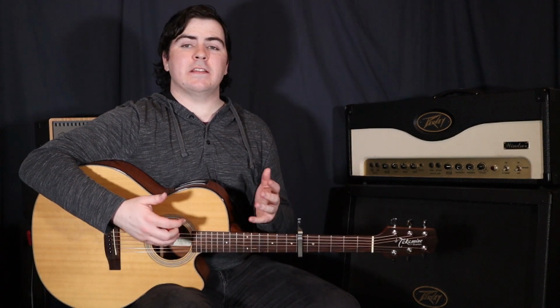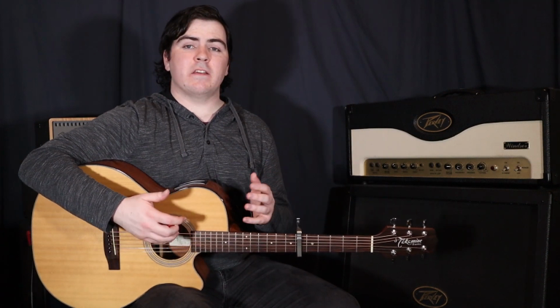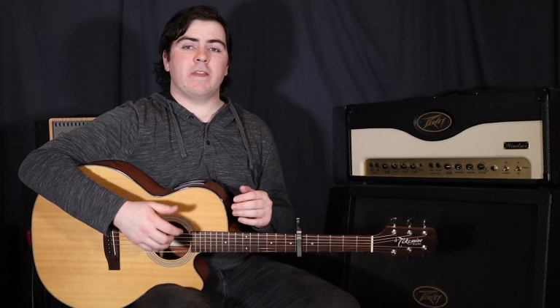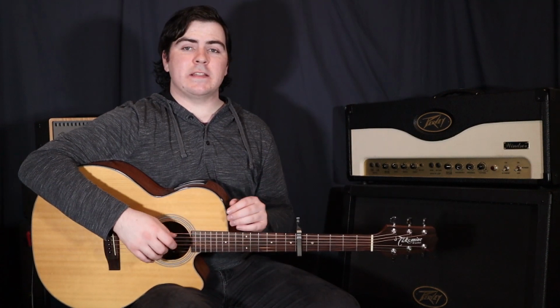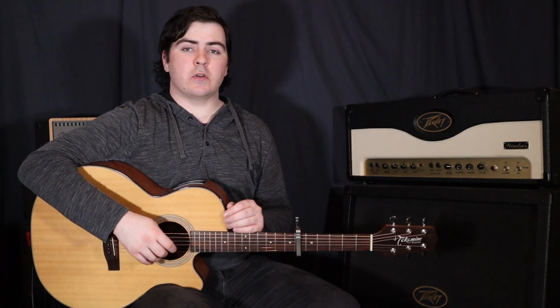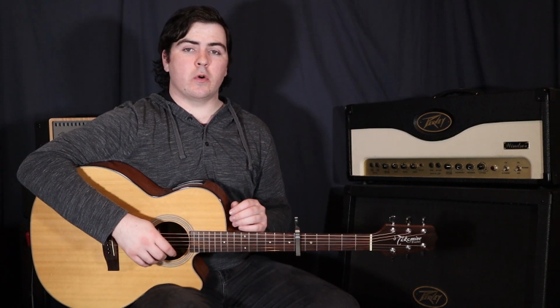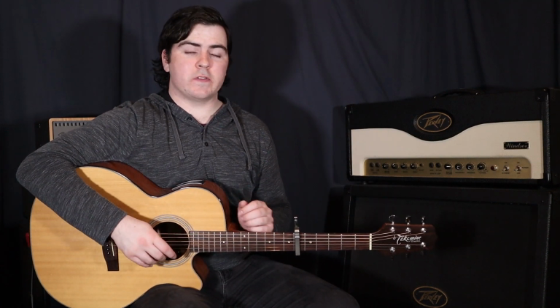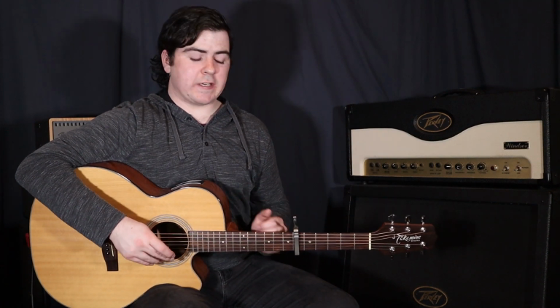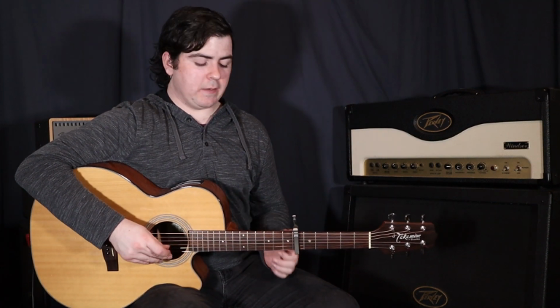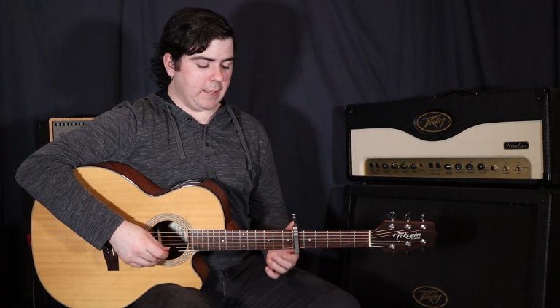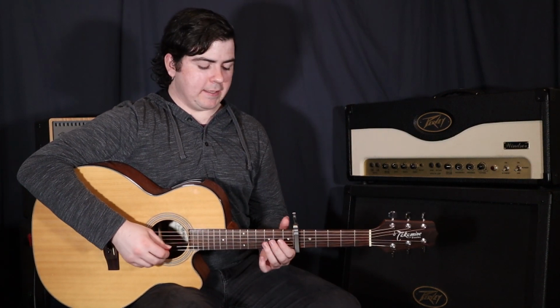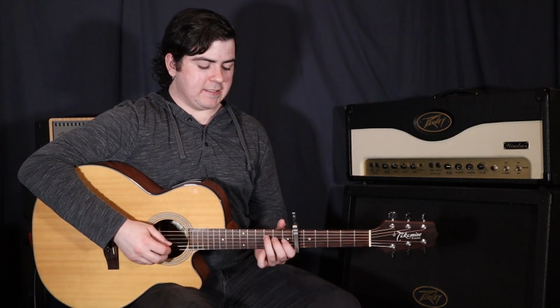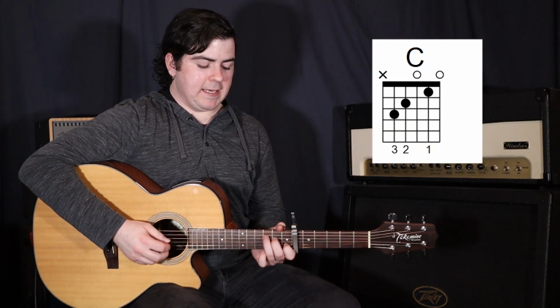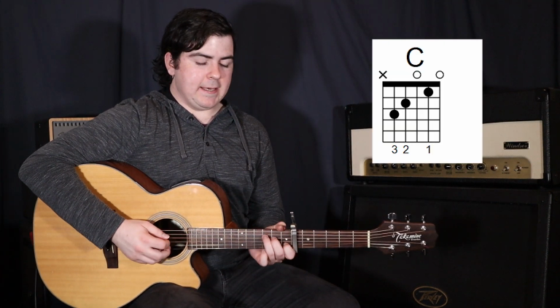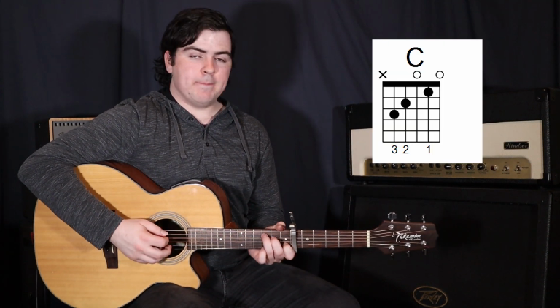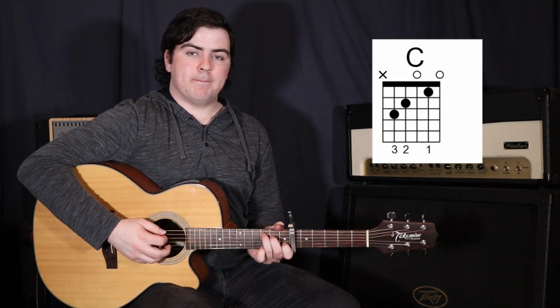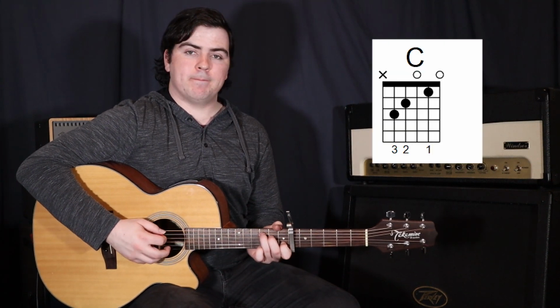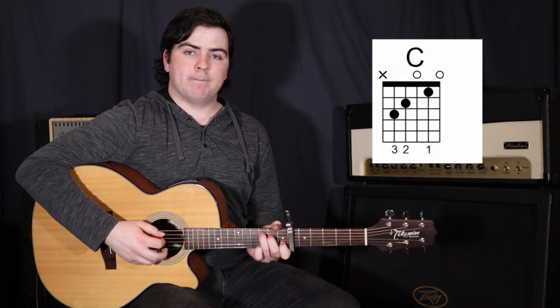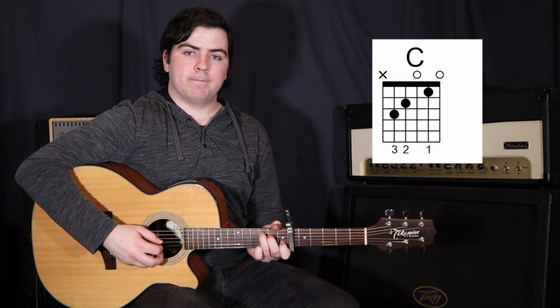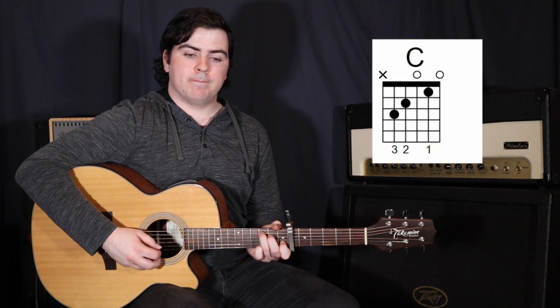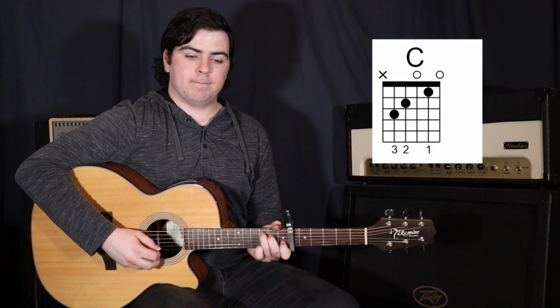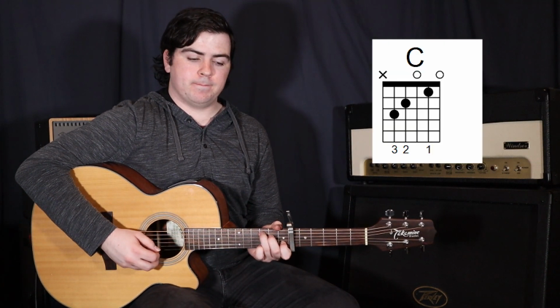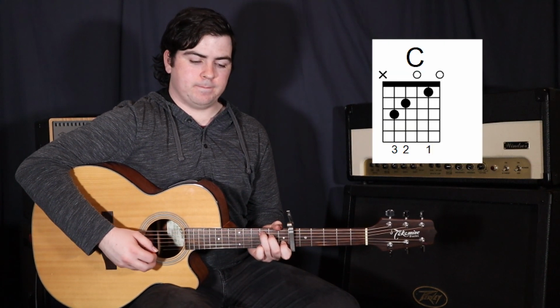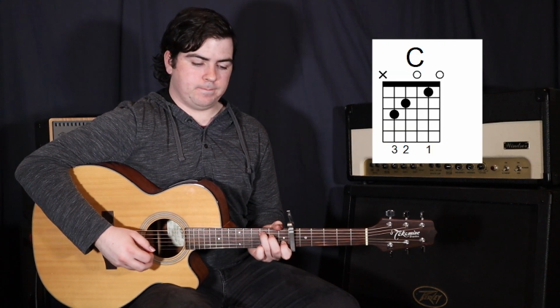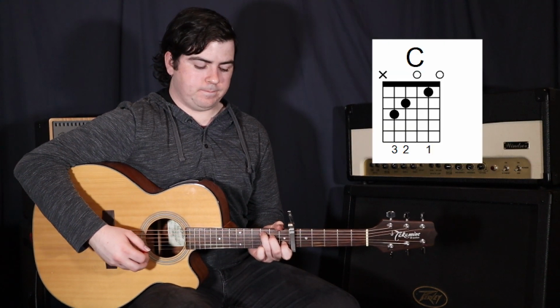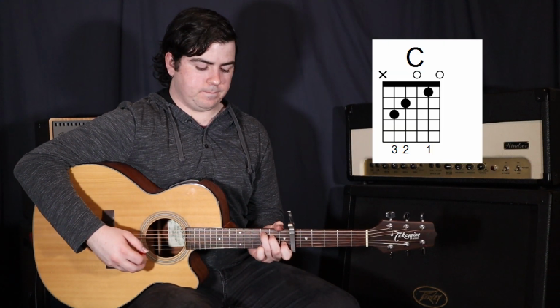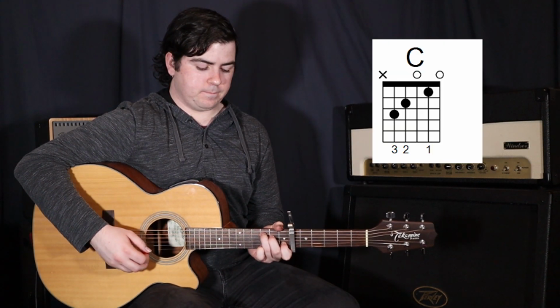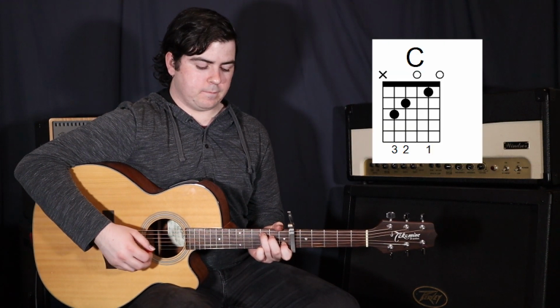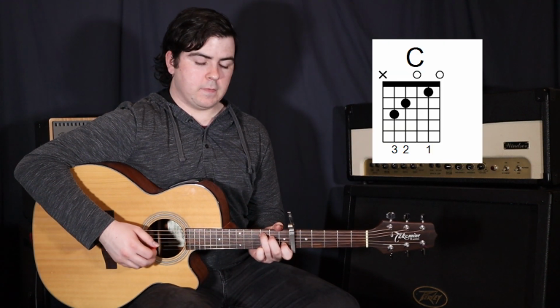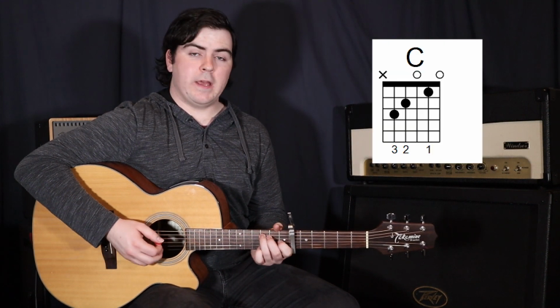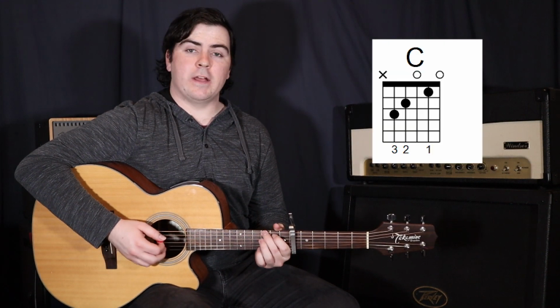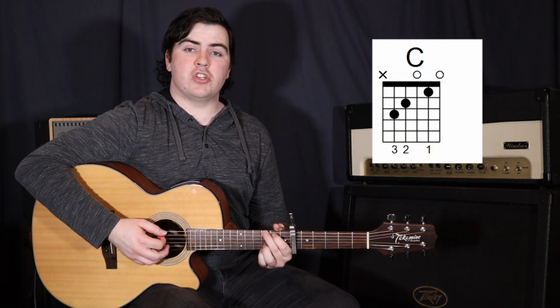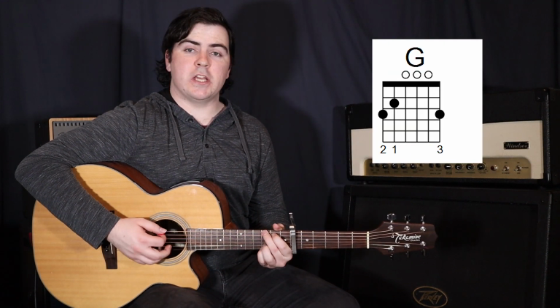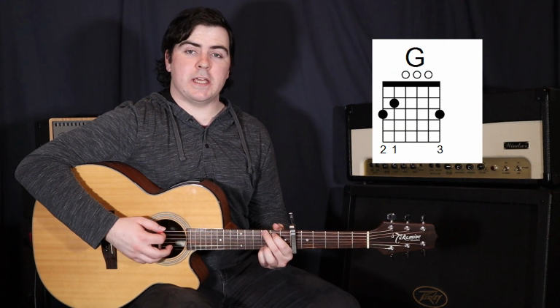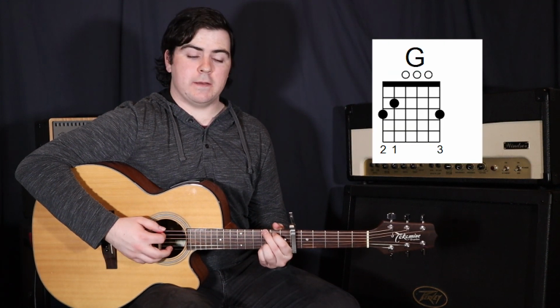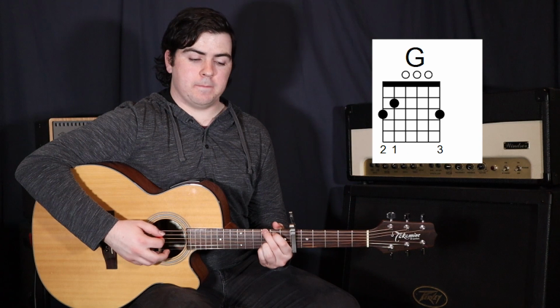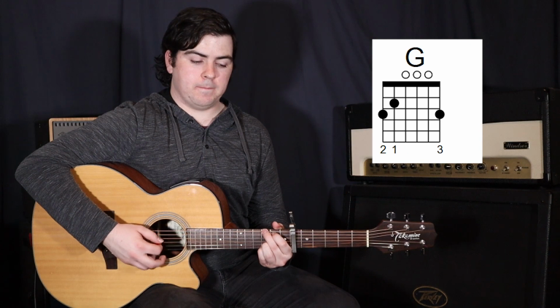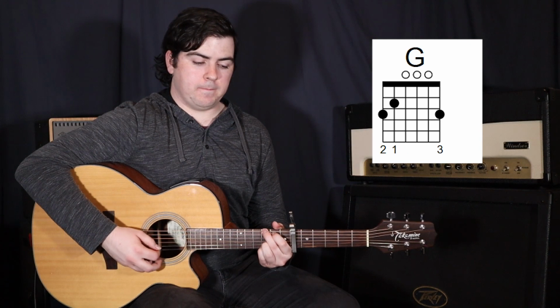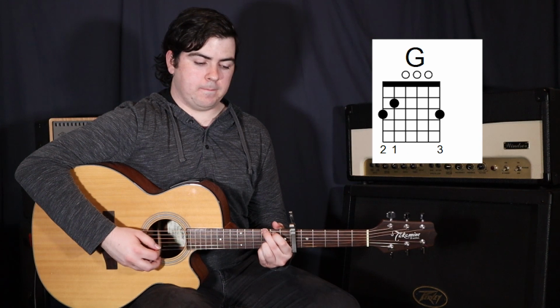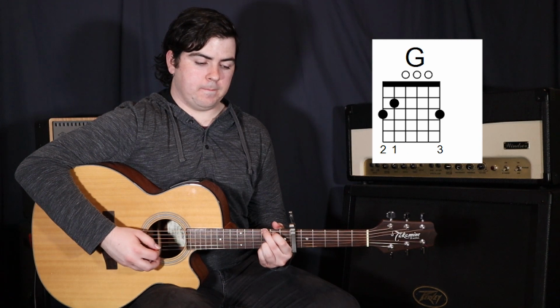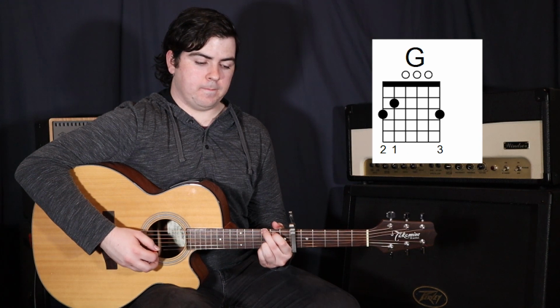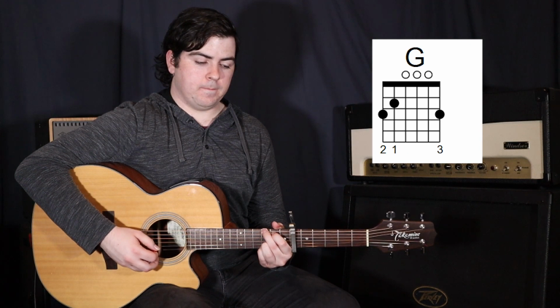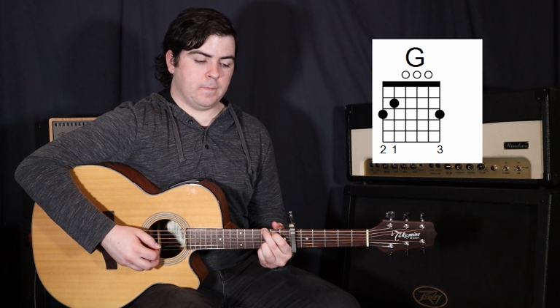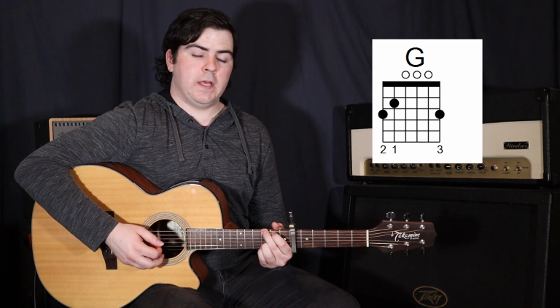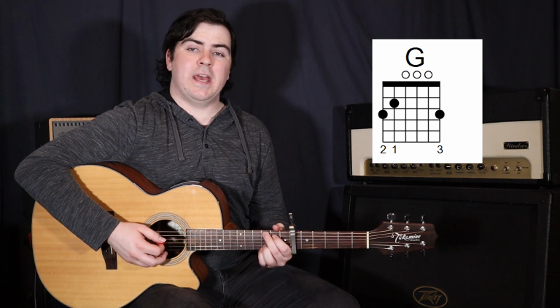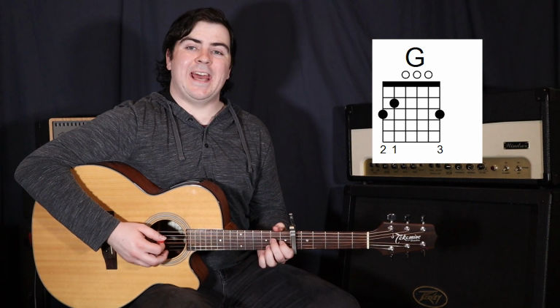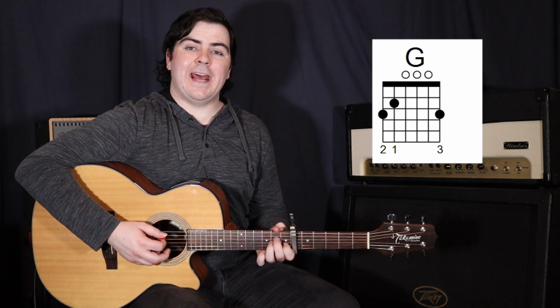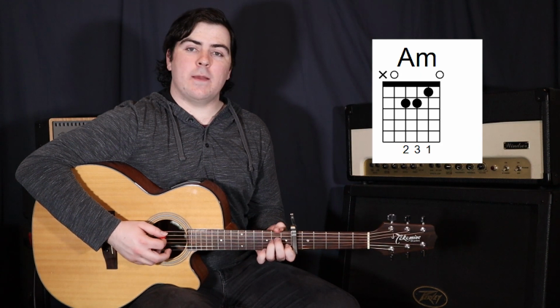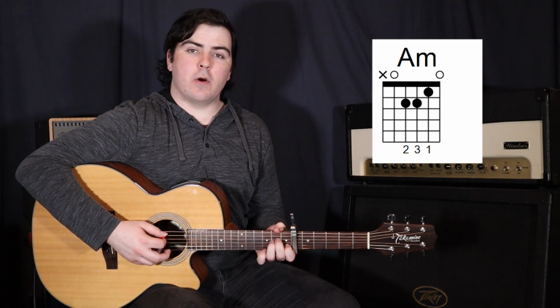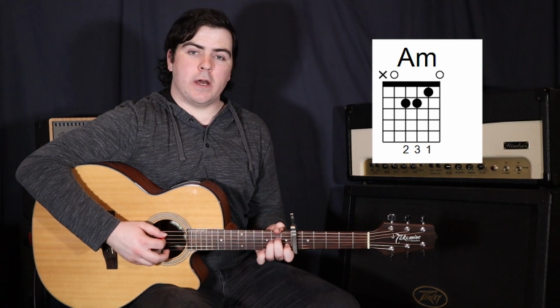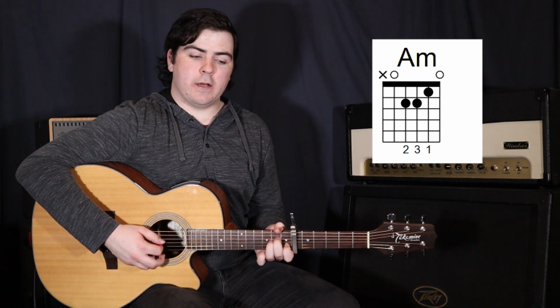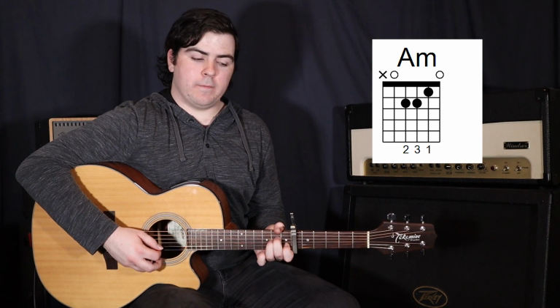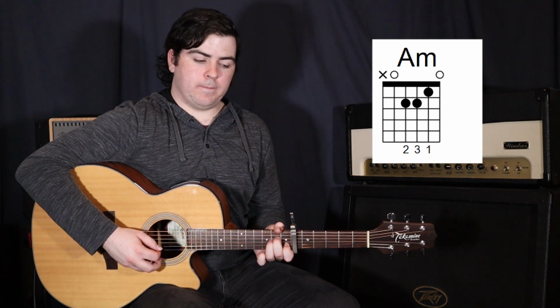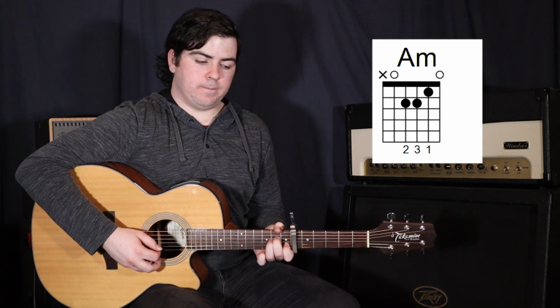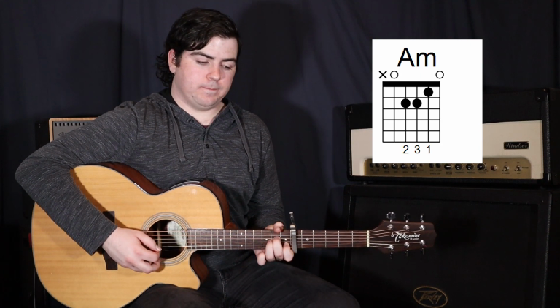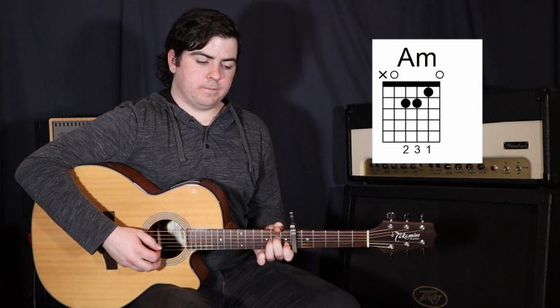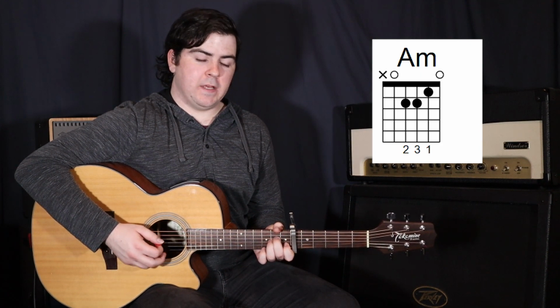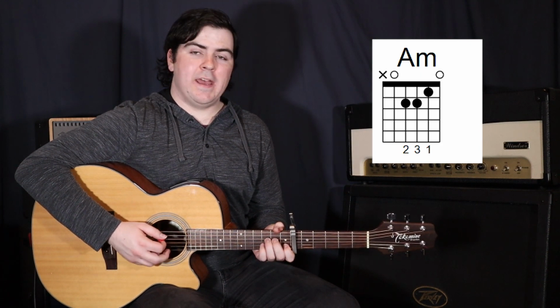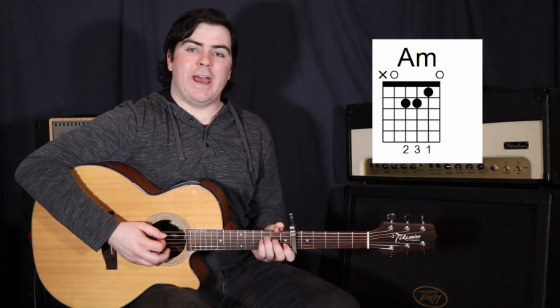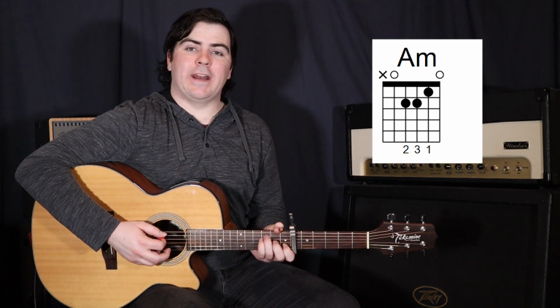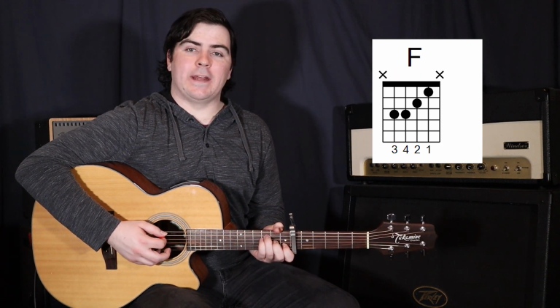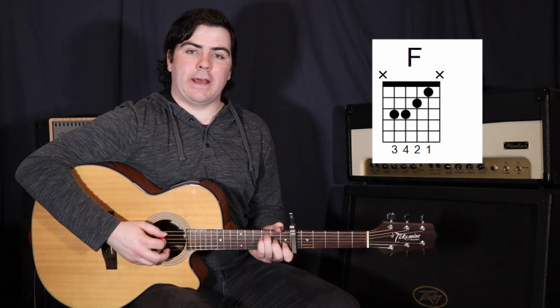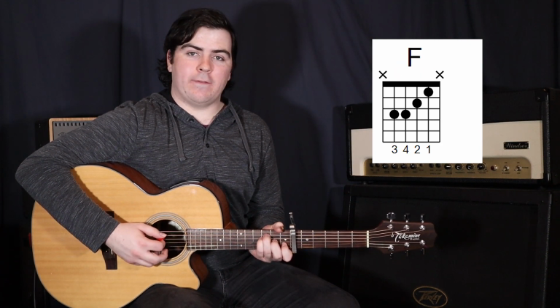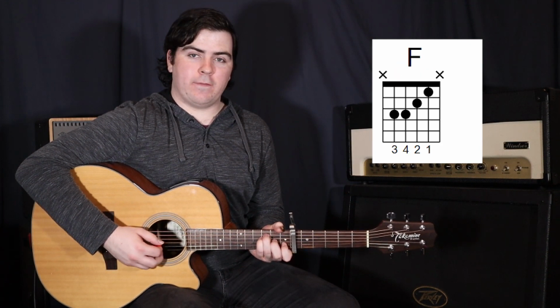Basically these chords are going to be a C, a G, an A minor, and an F.